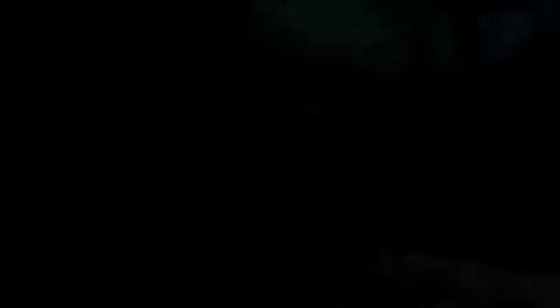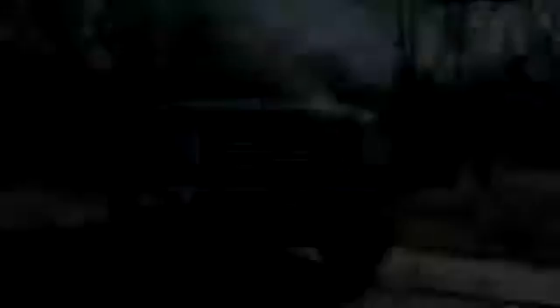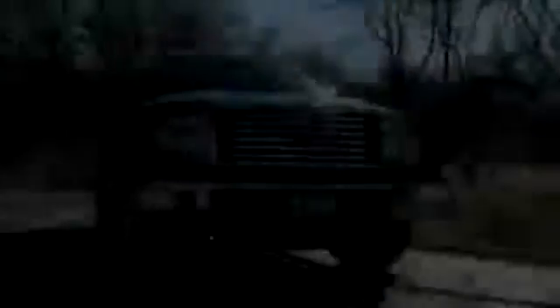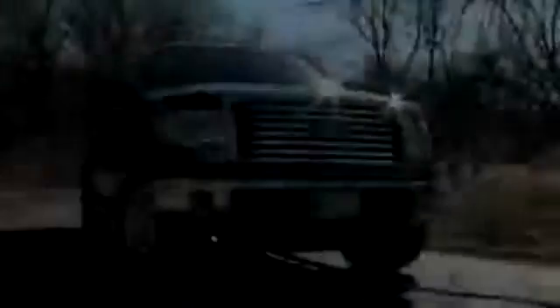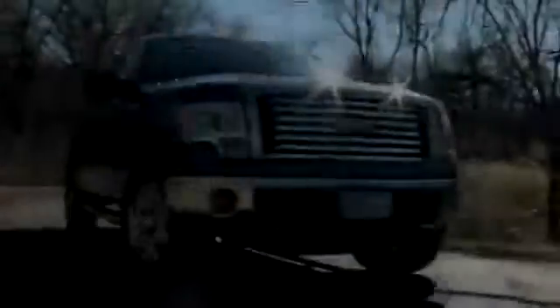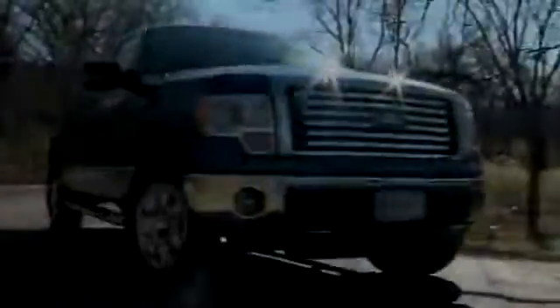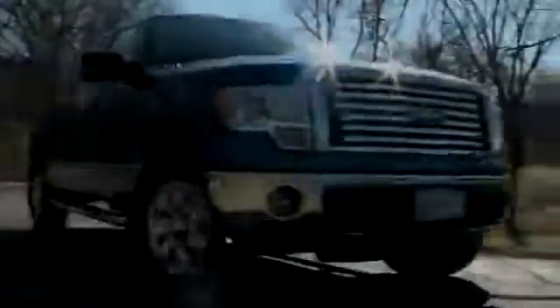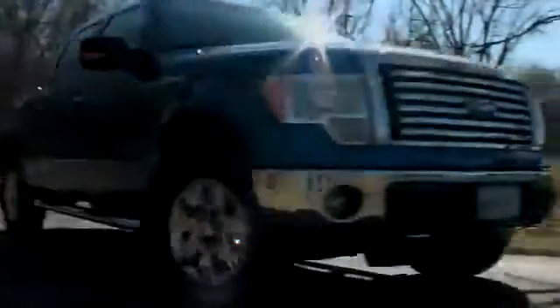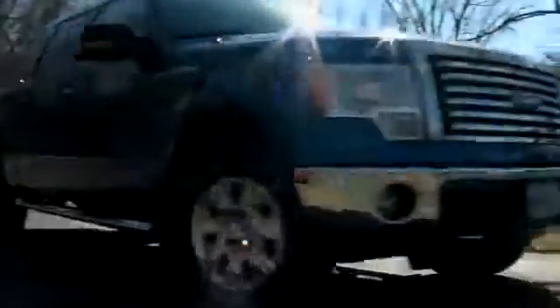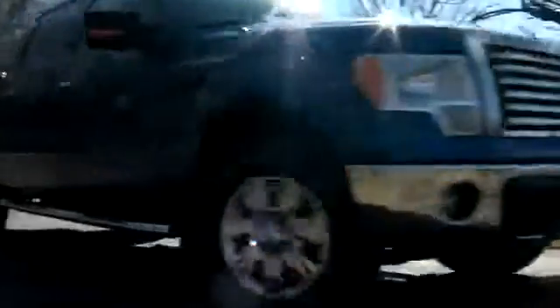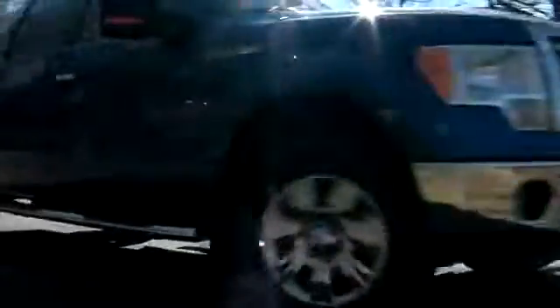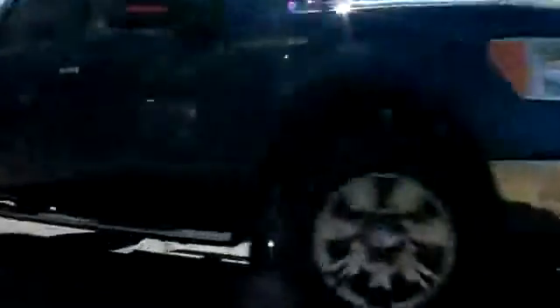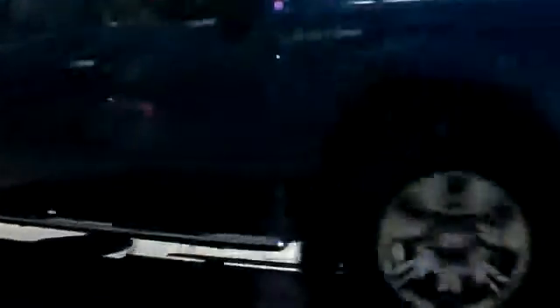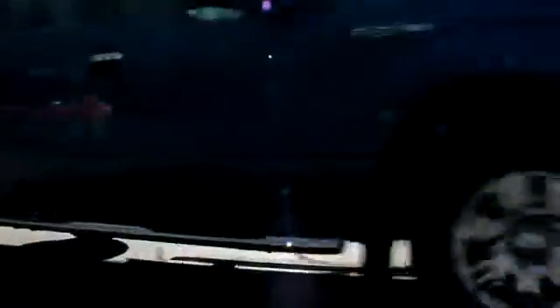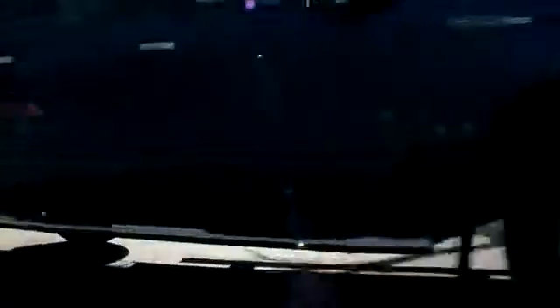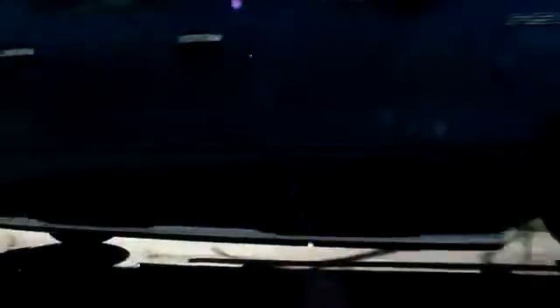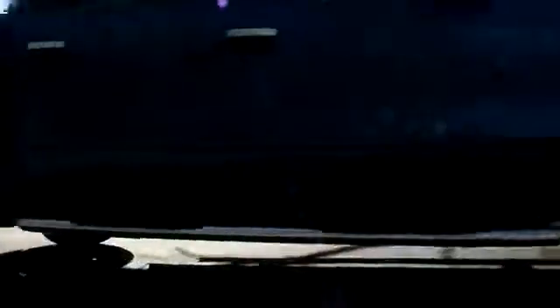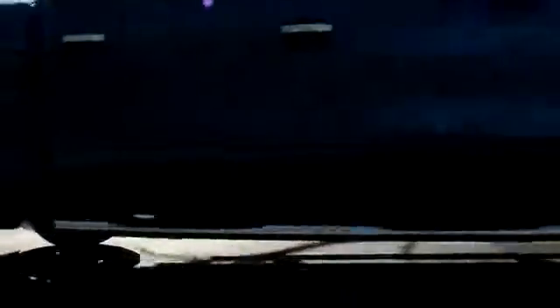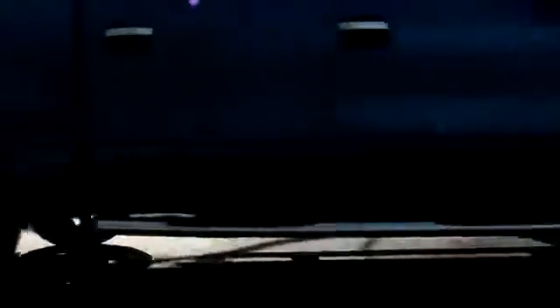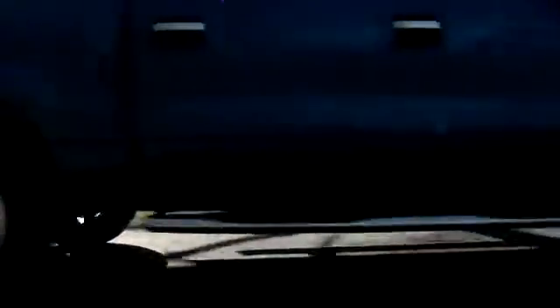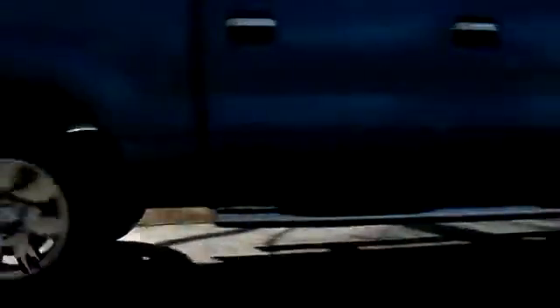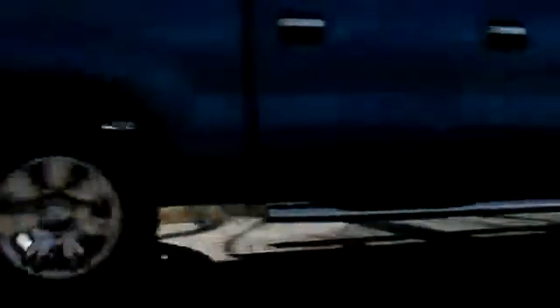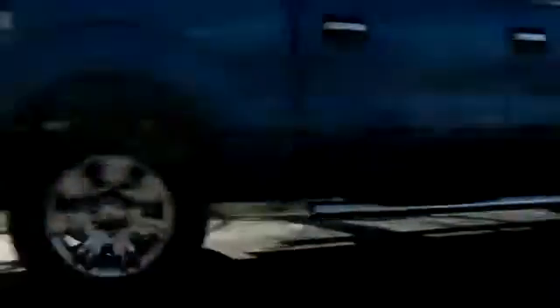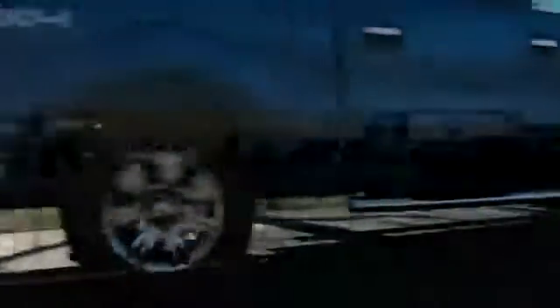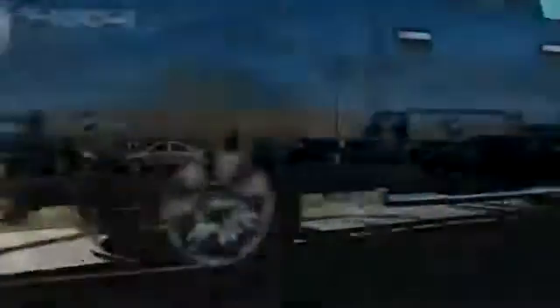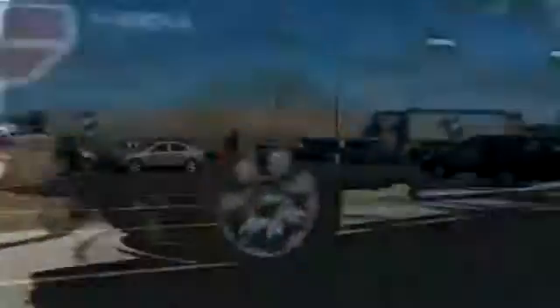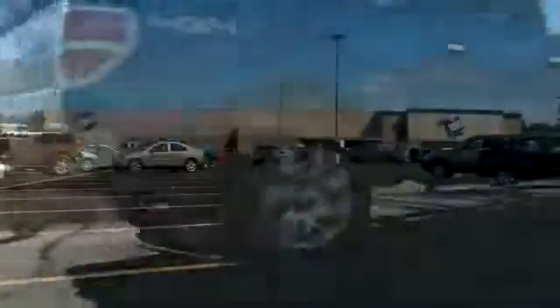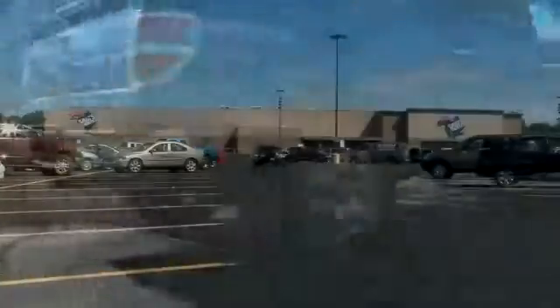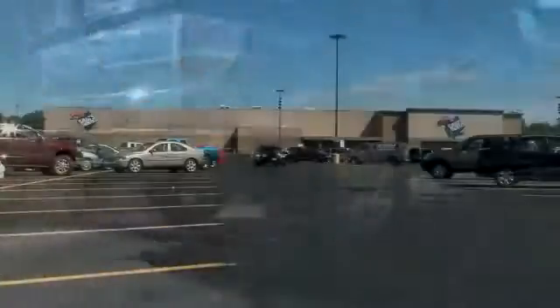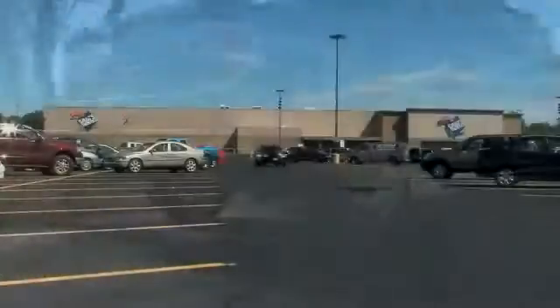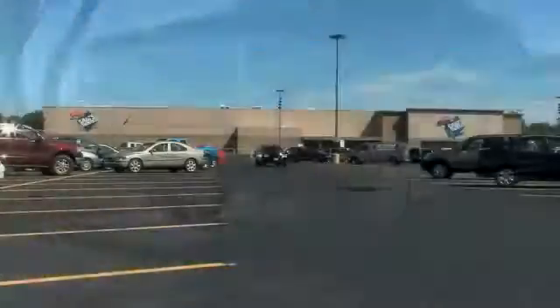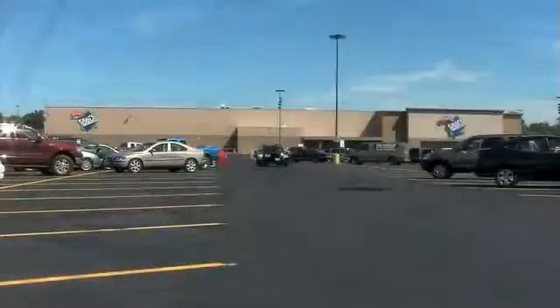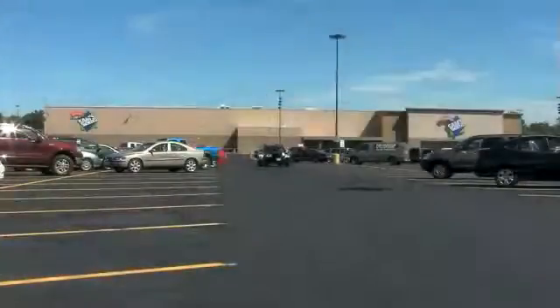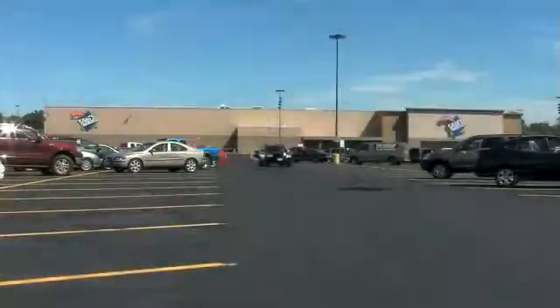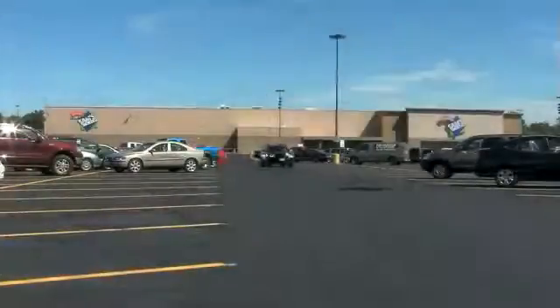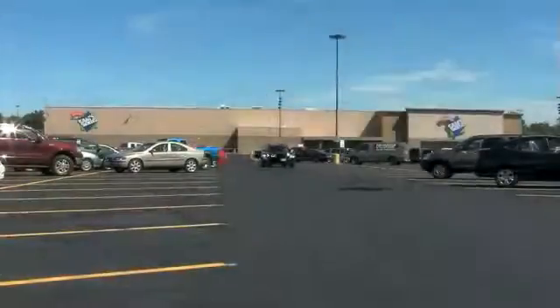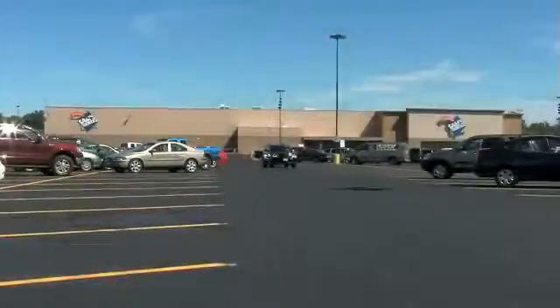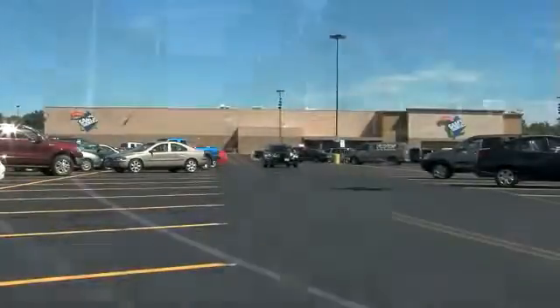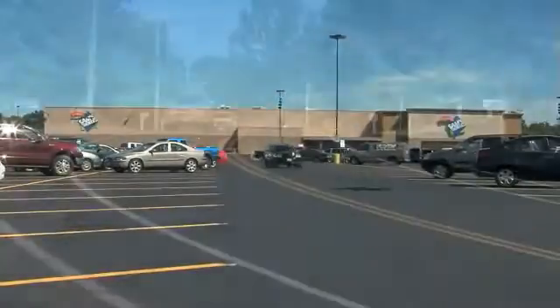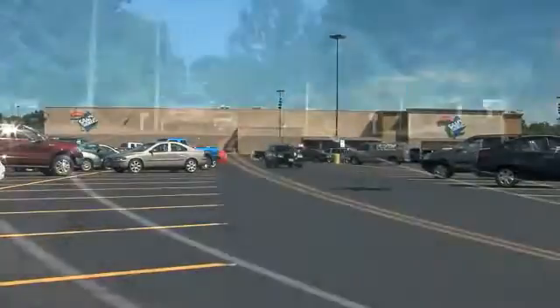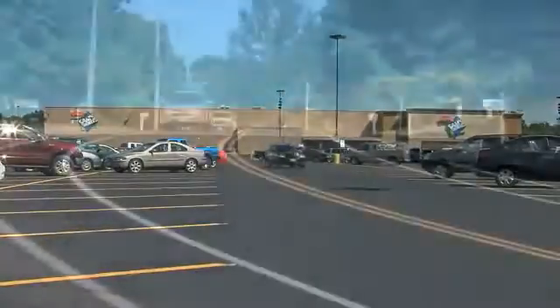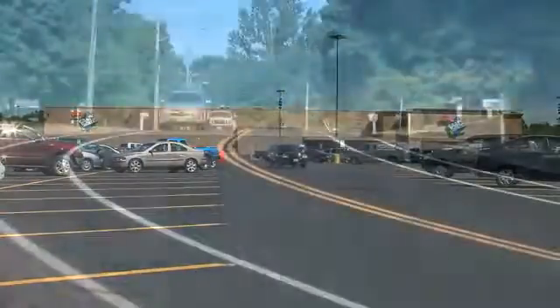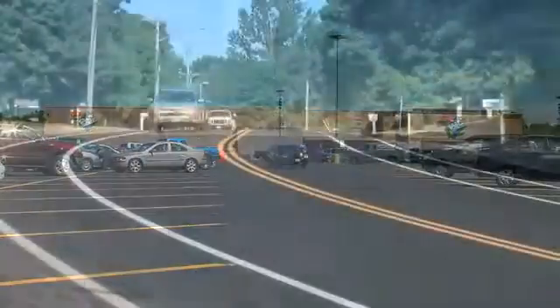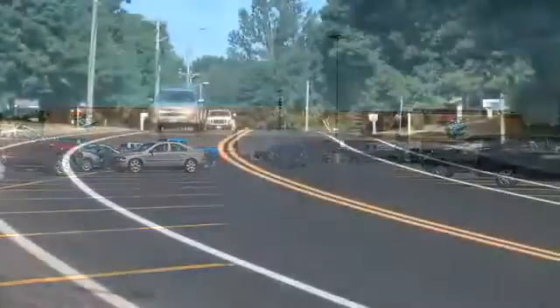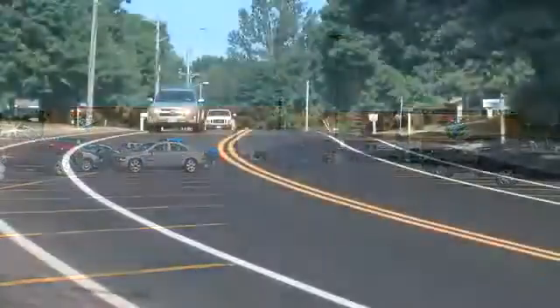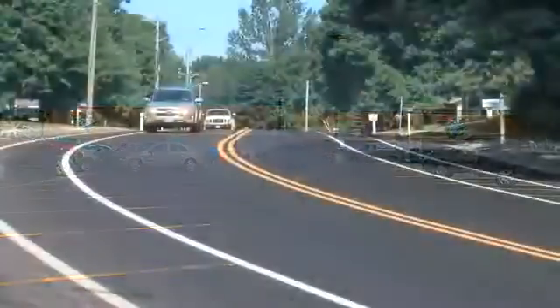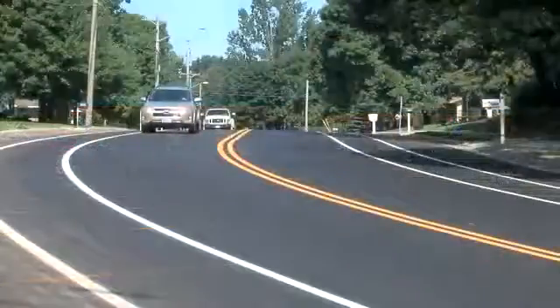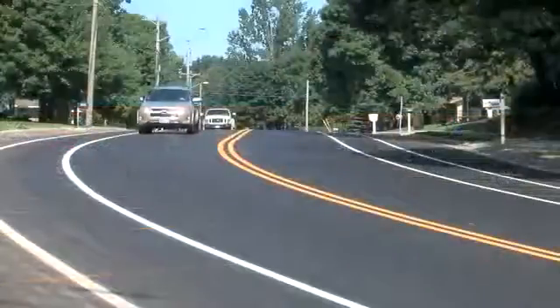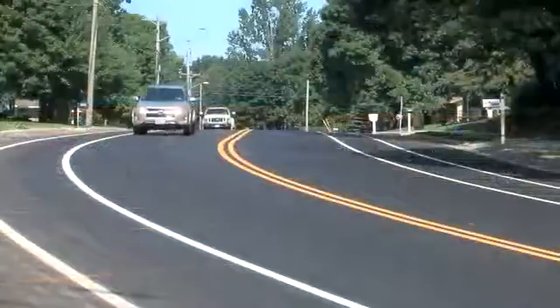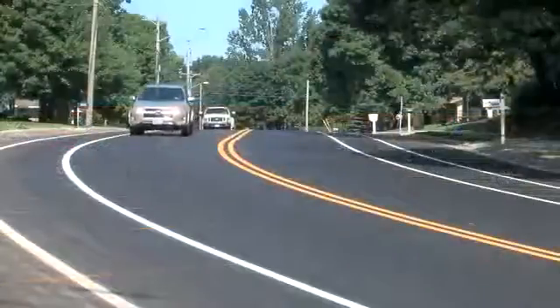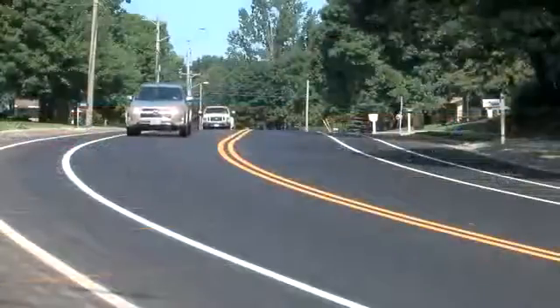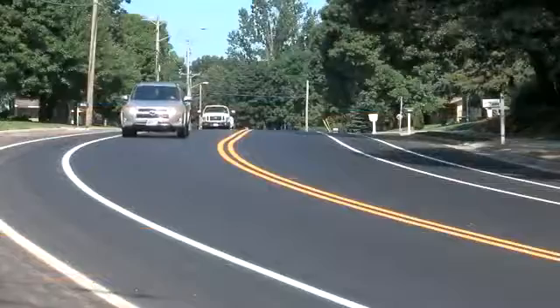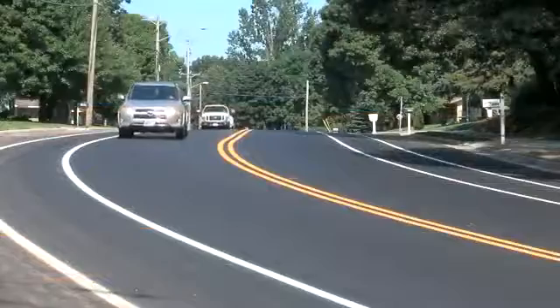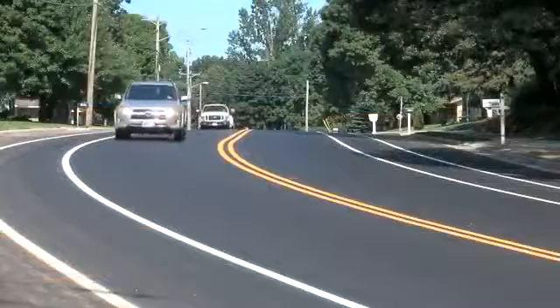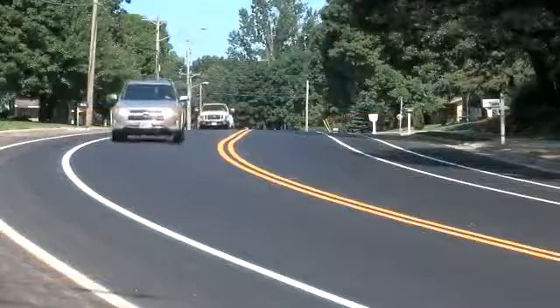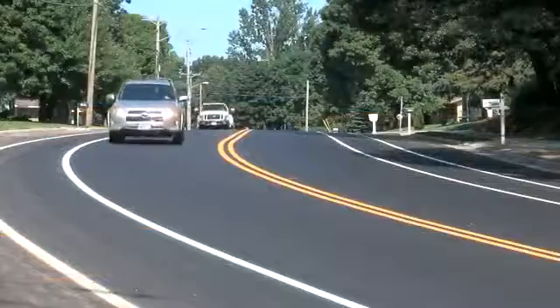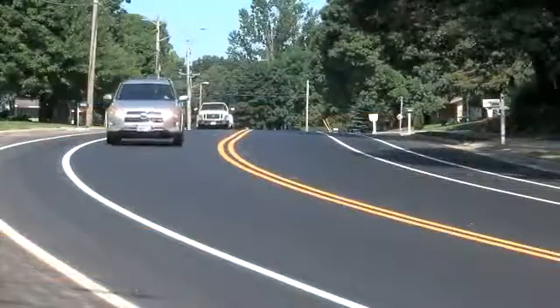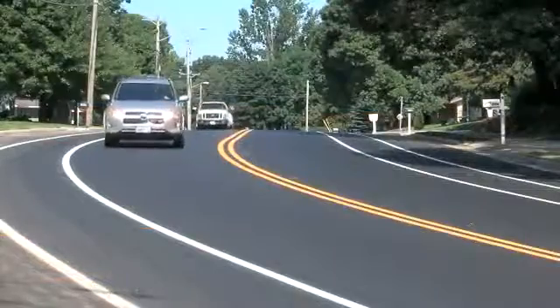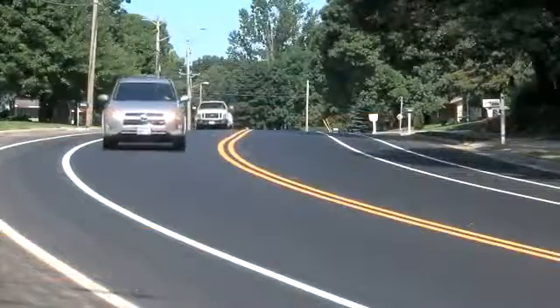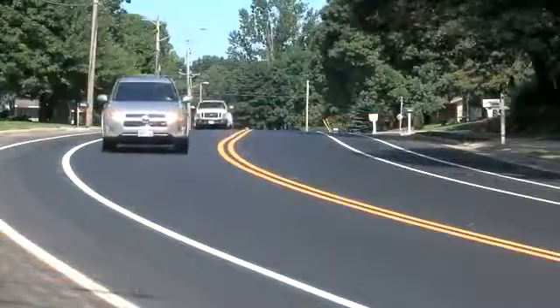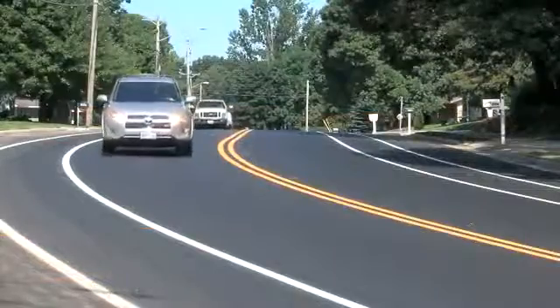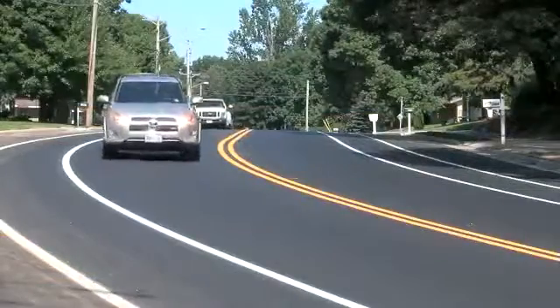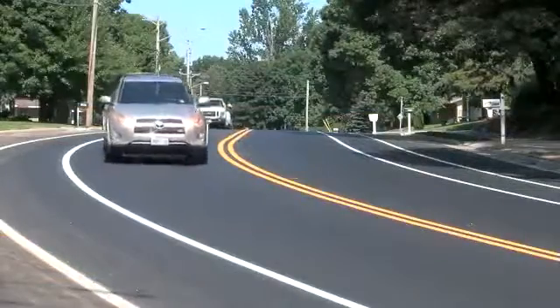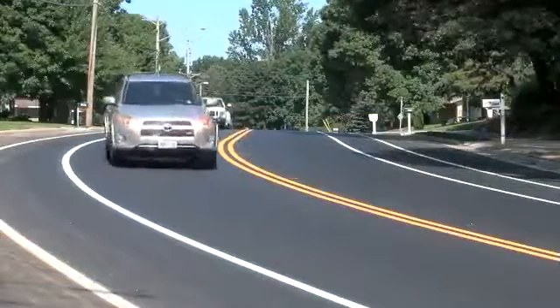Just what makes a Sen Blacktop driveway, parking lot, or road different from other driveways, lots, and roads?